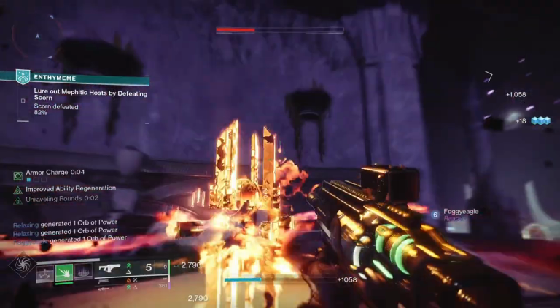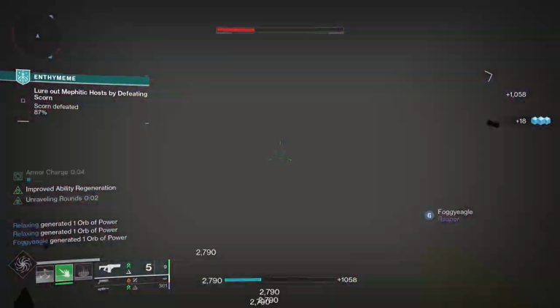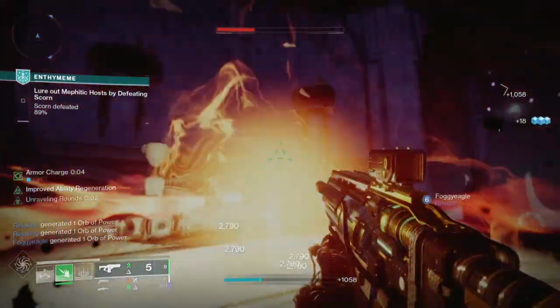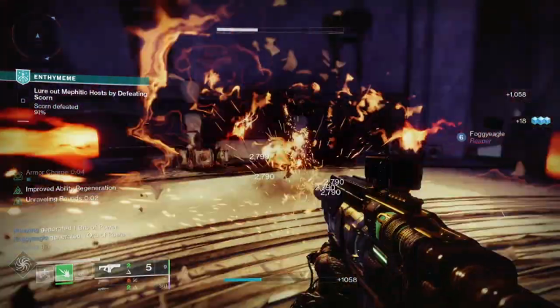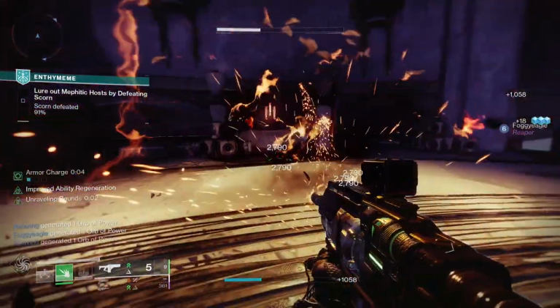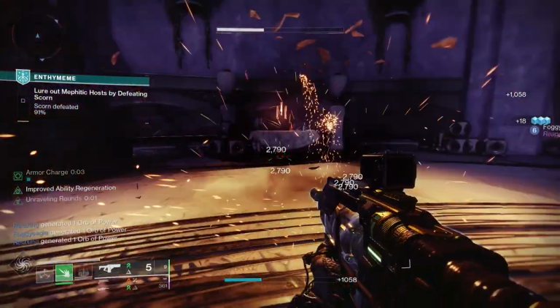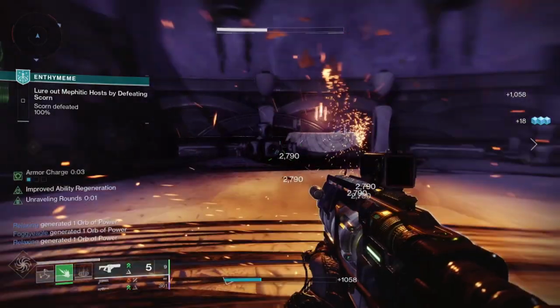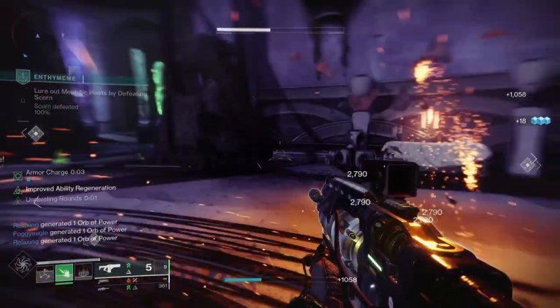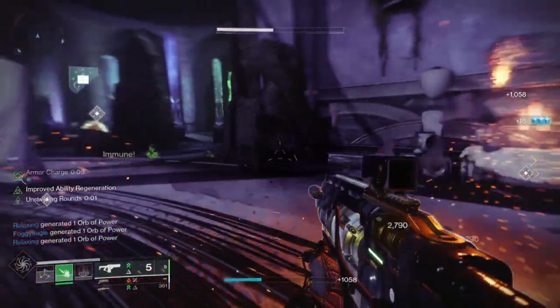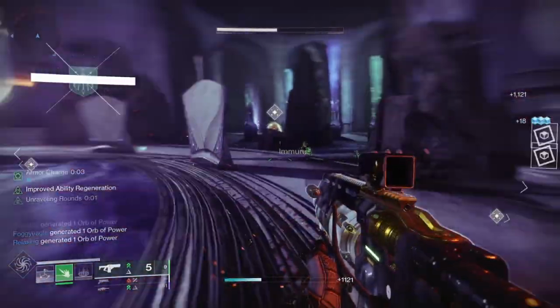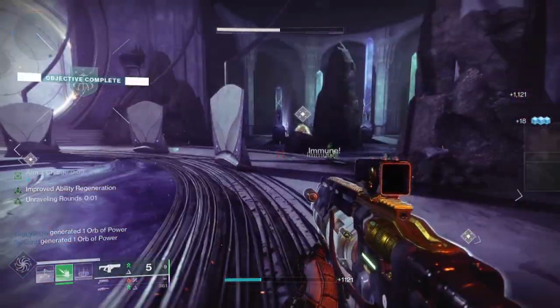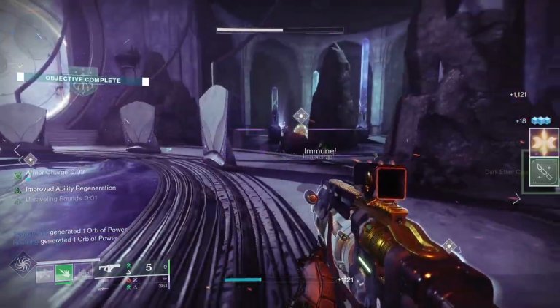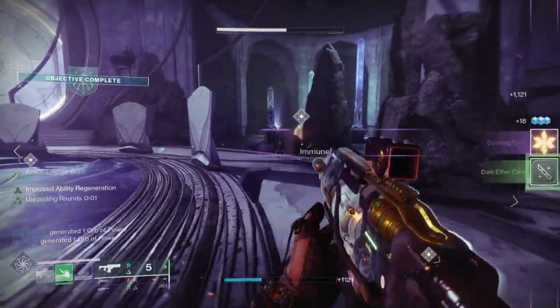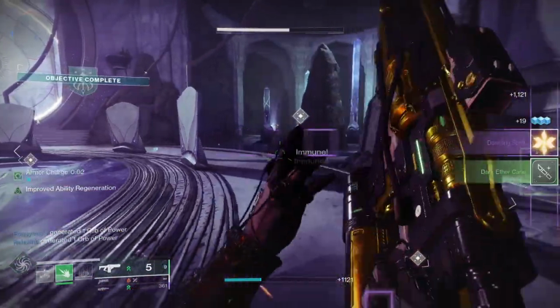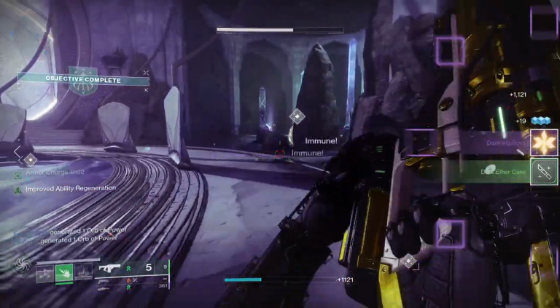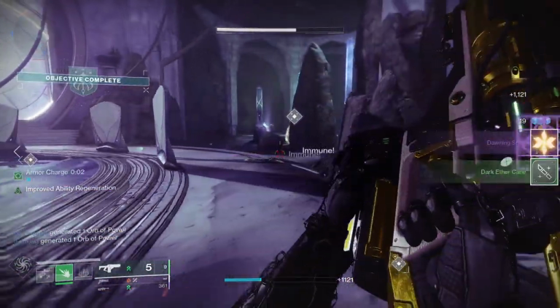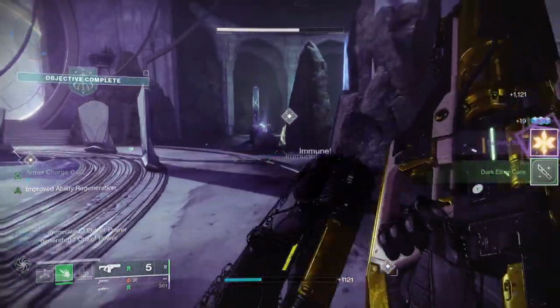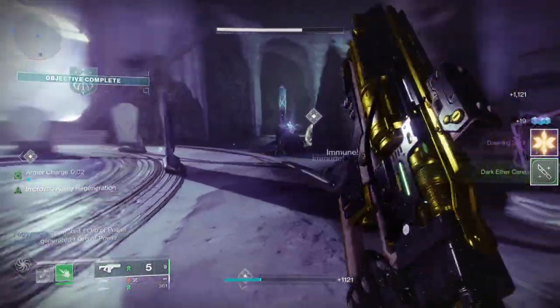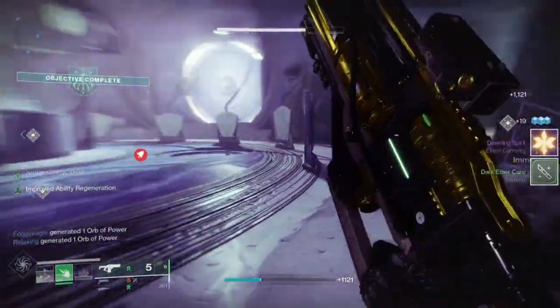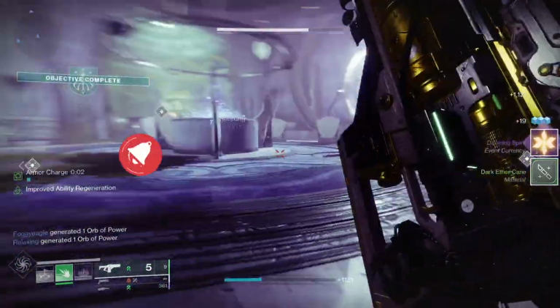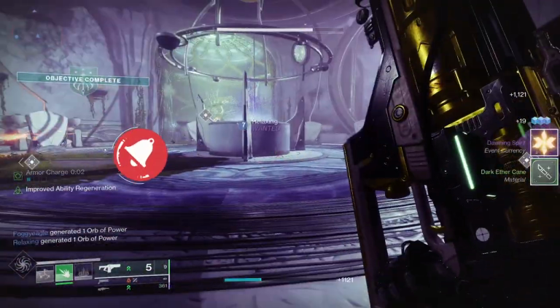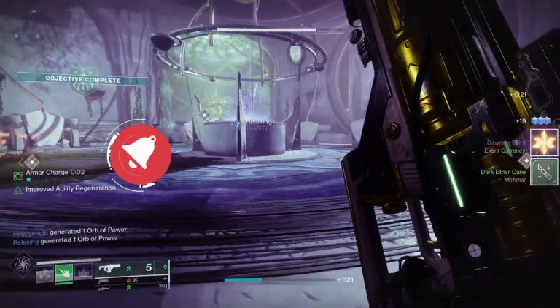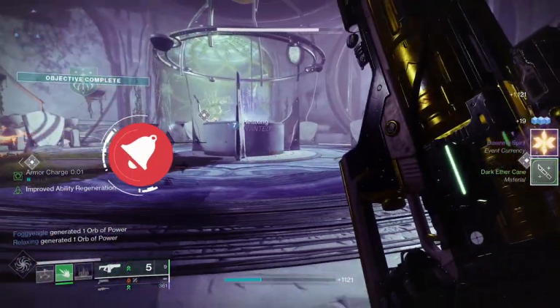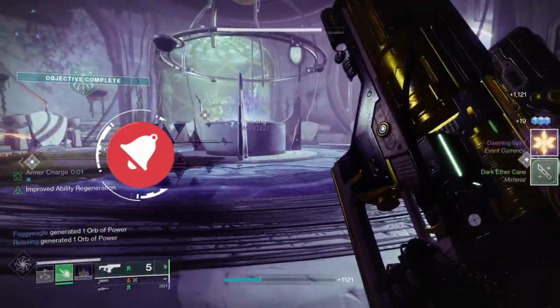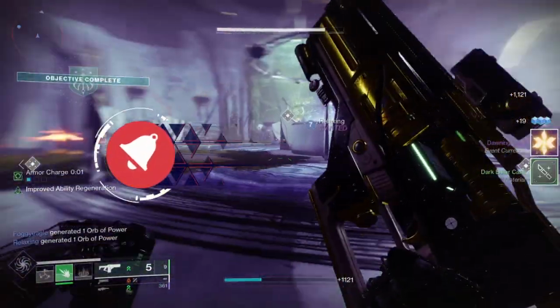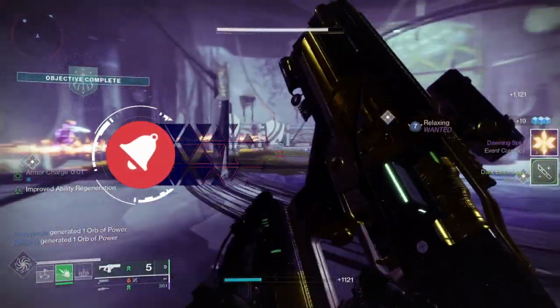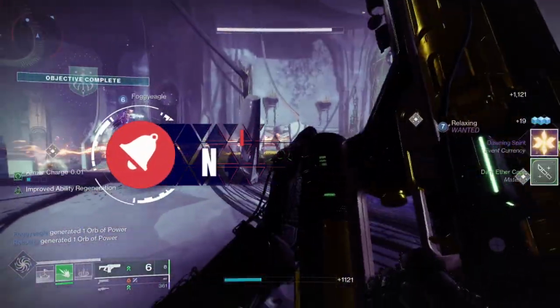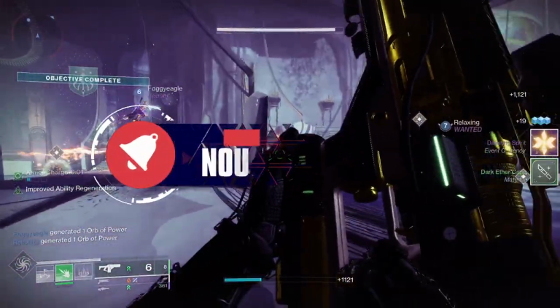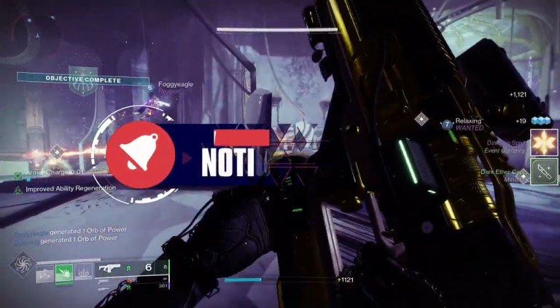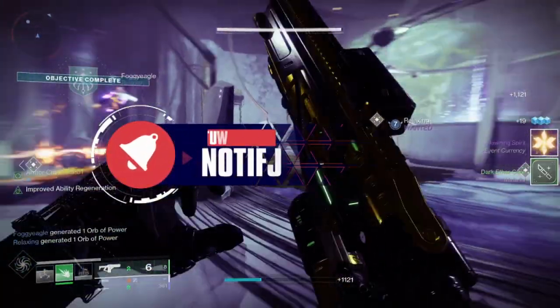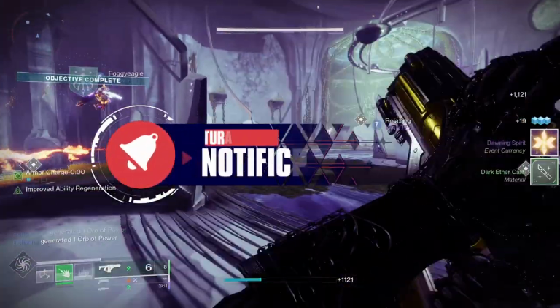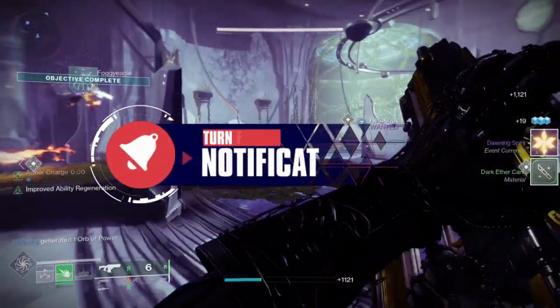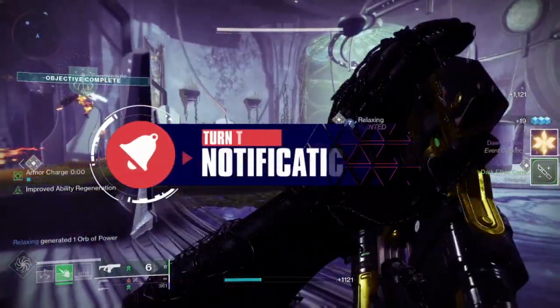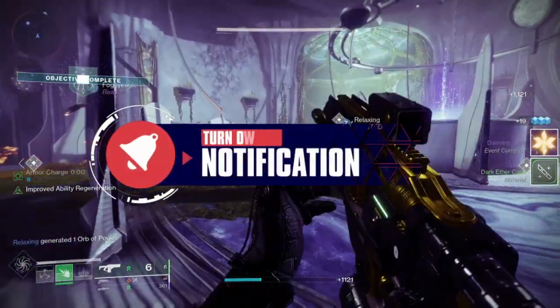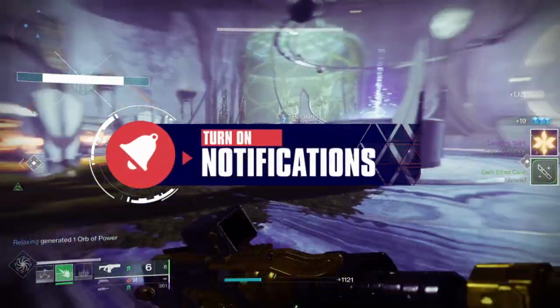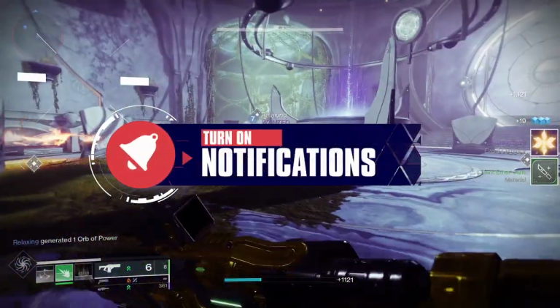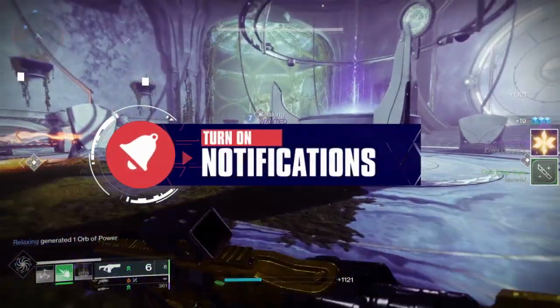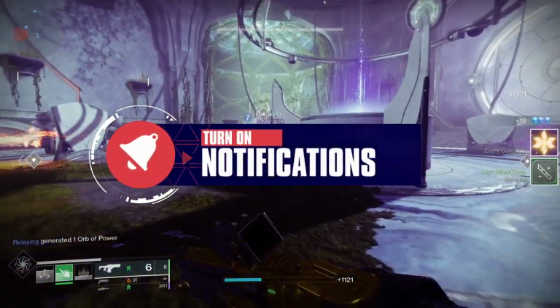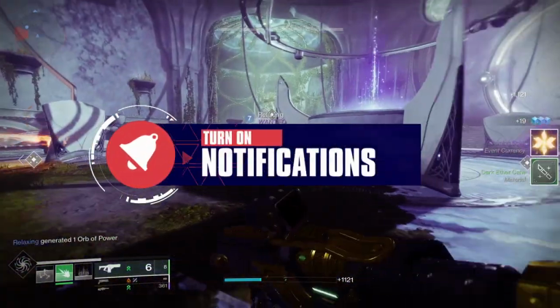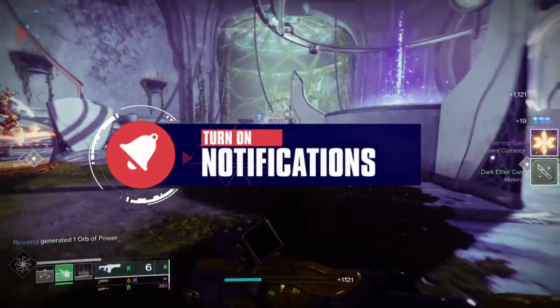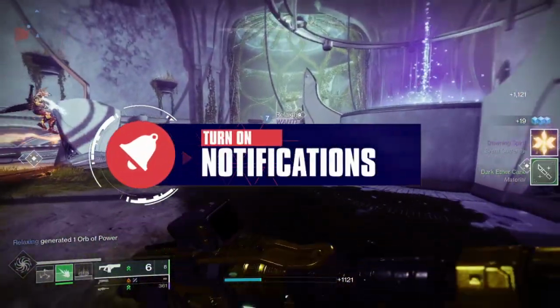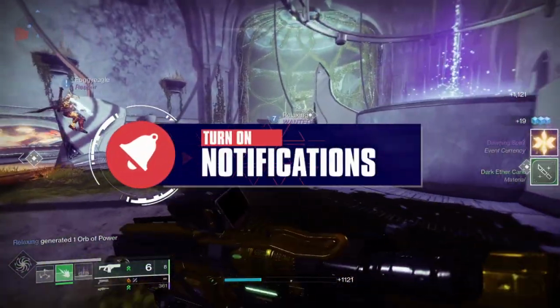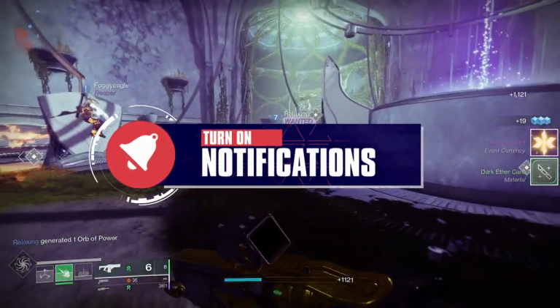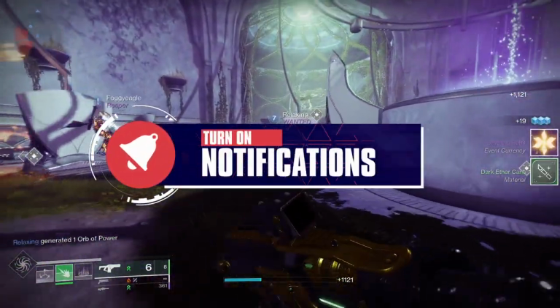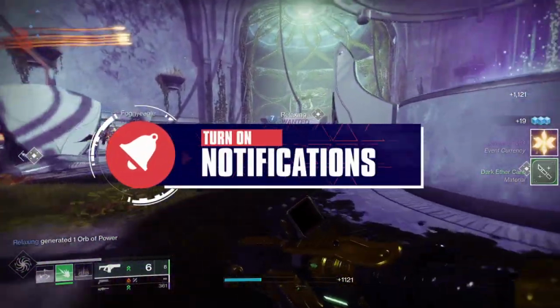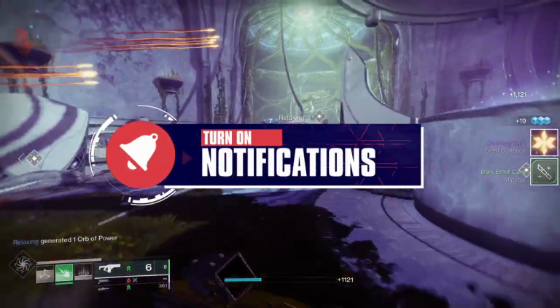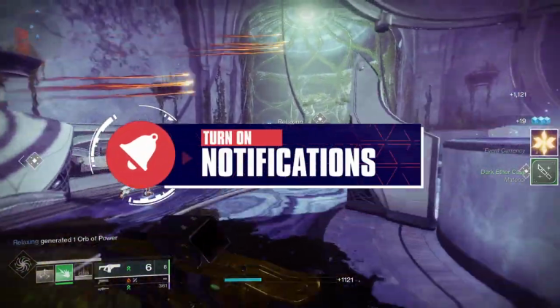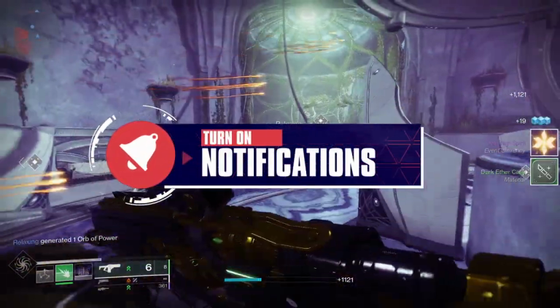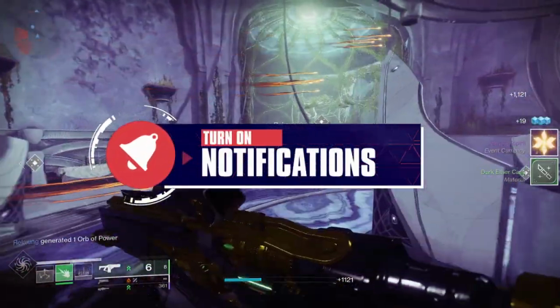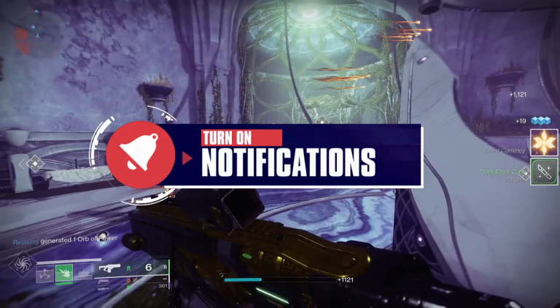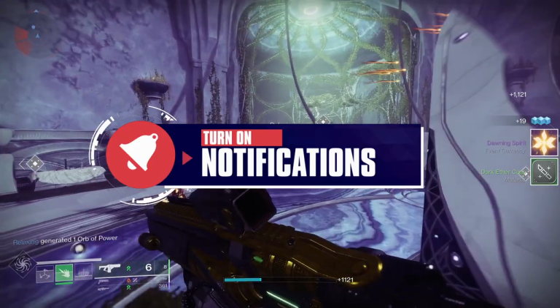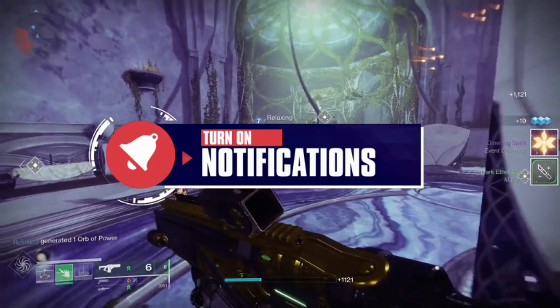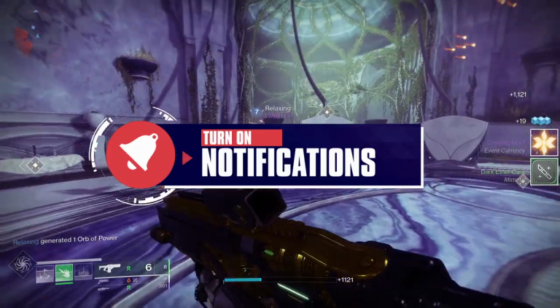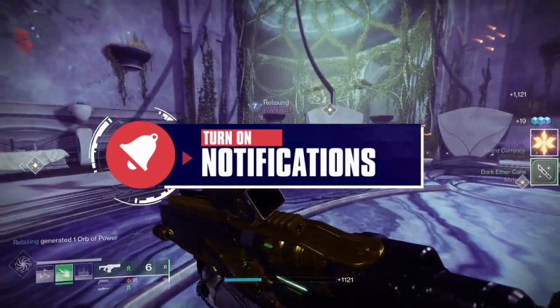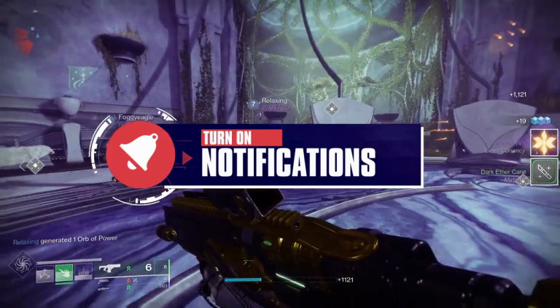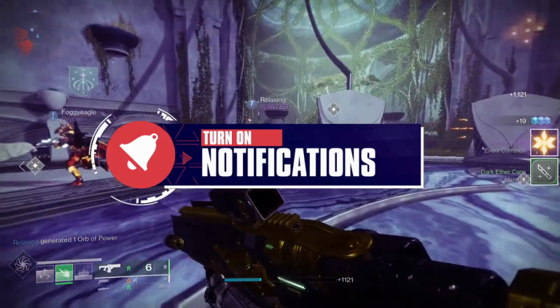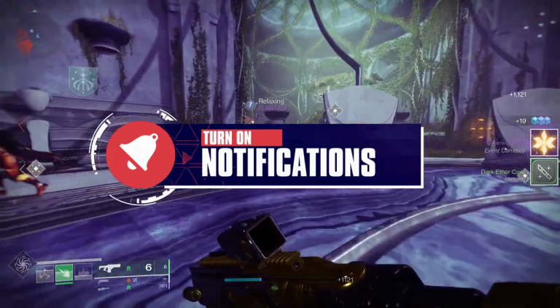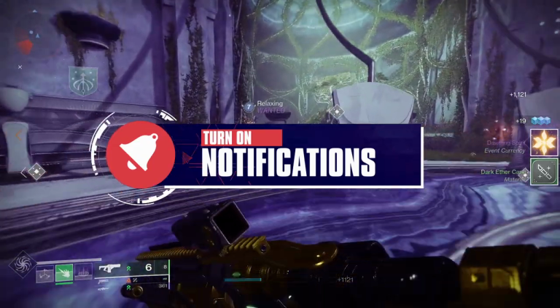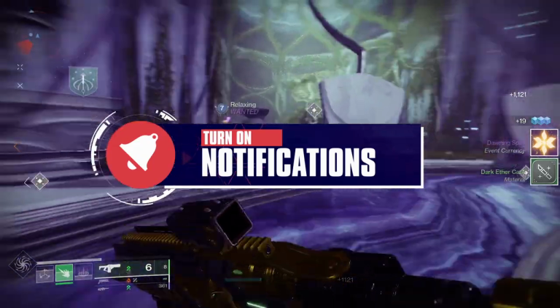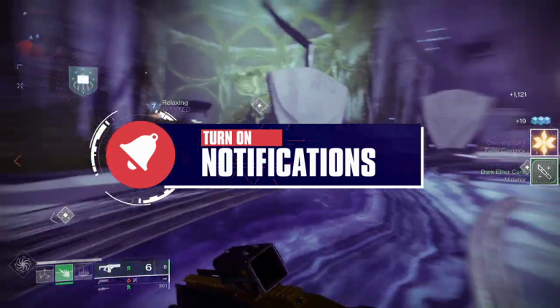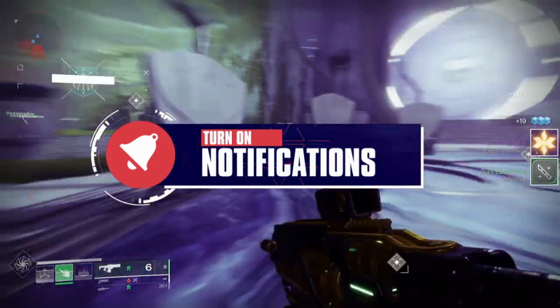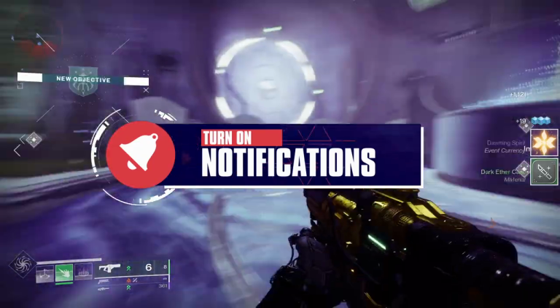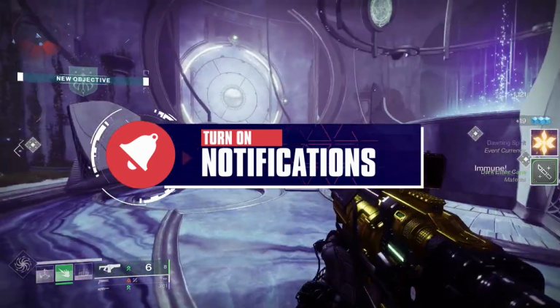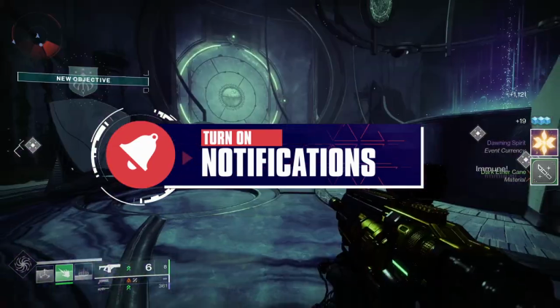The origin trait for this one is called Wild Cards. Final blows with the weapon have a chance to create experimental submunitions at the target's location.